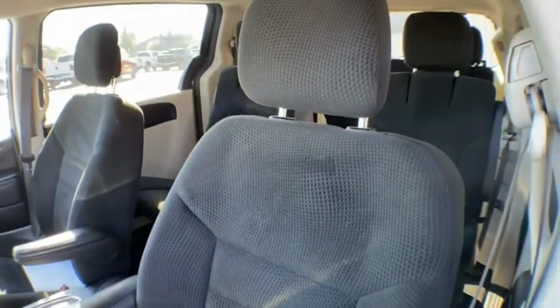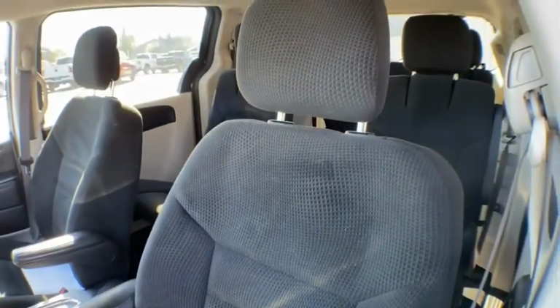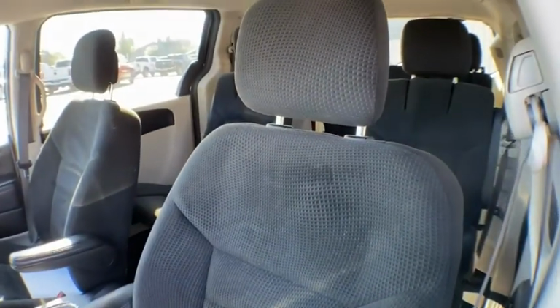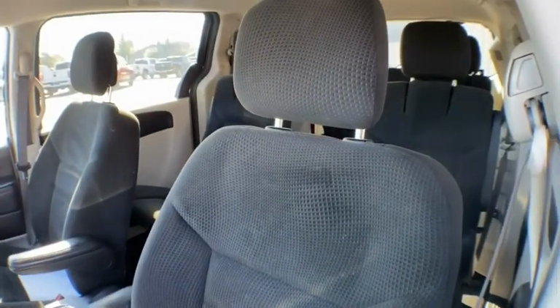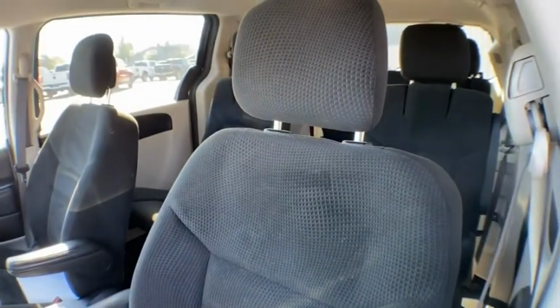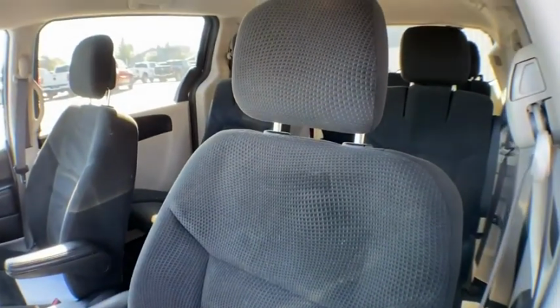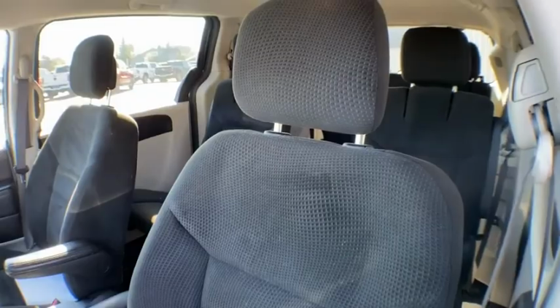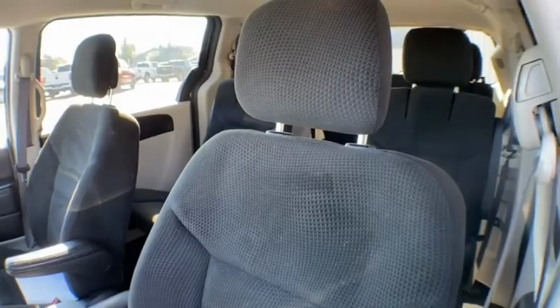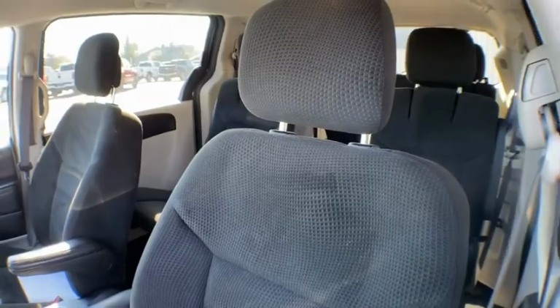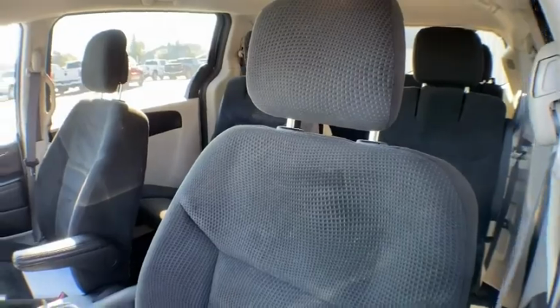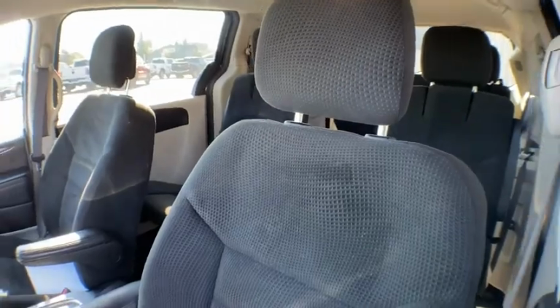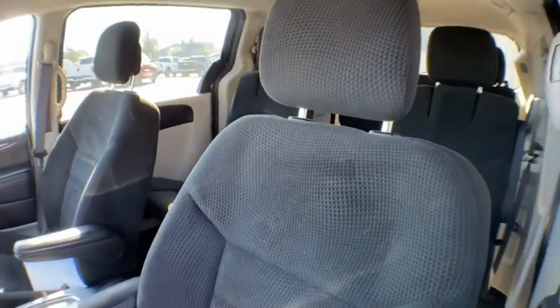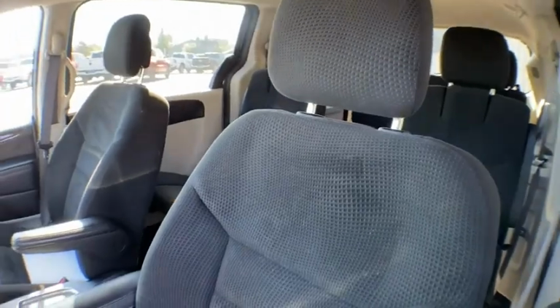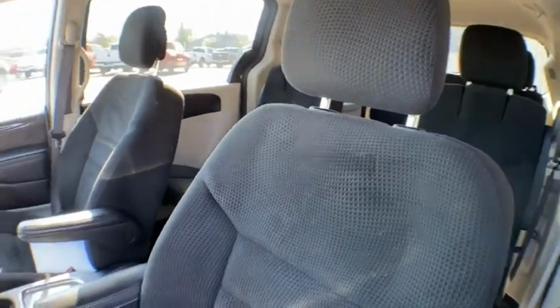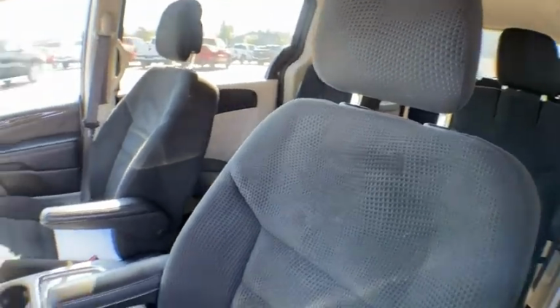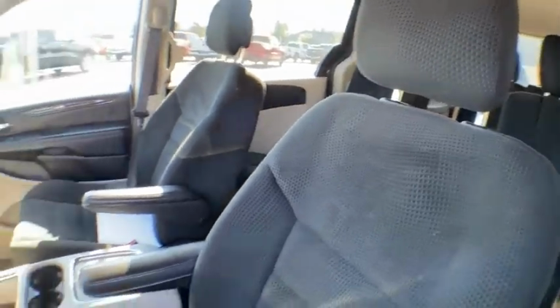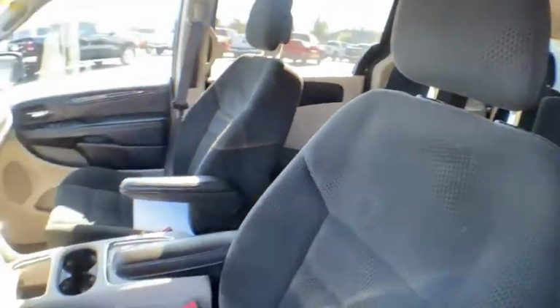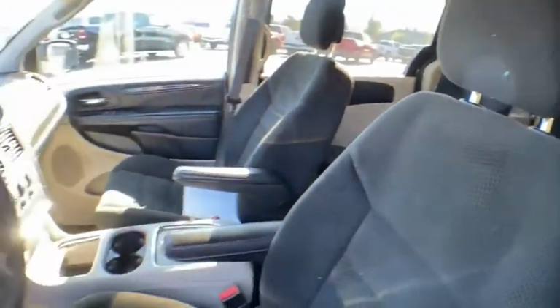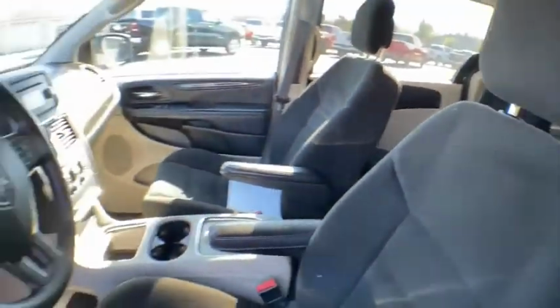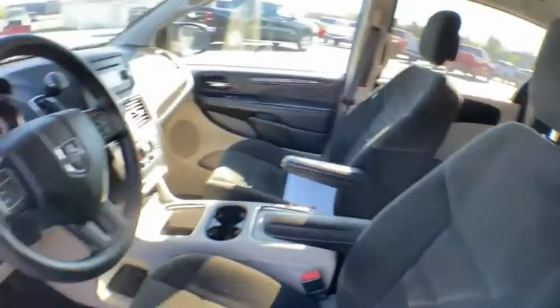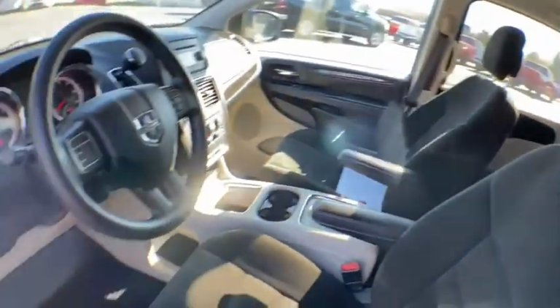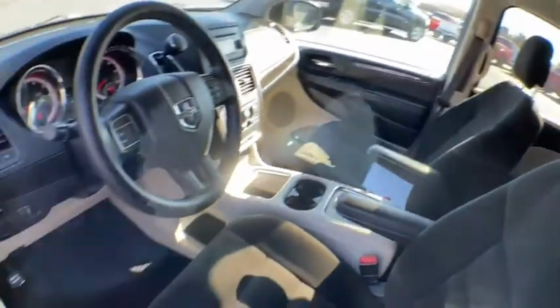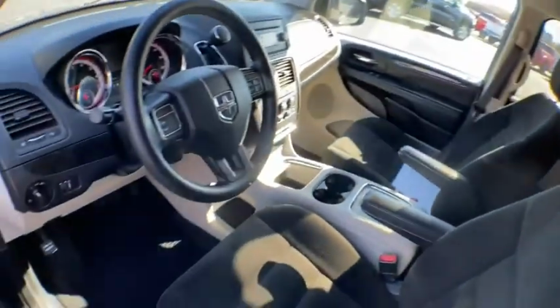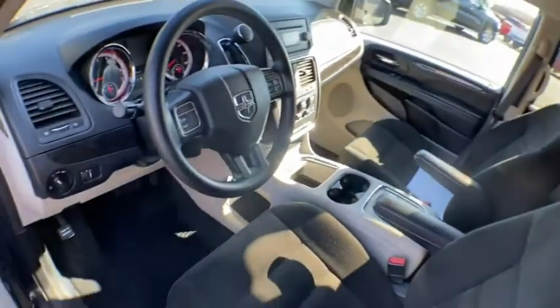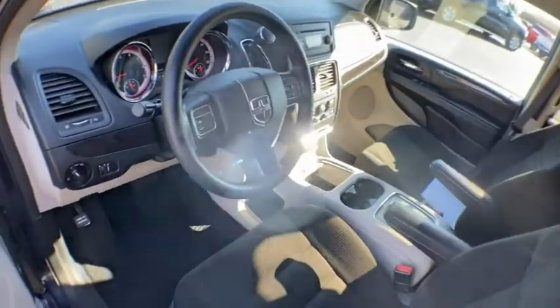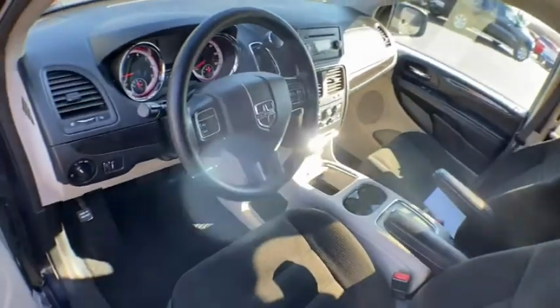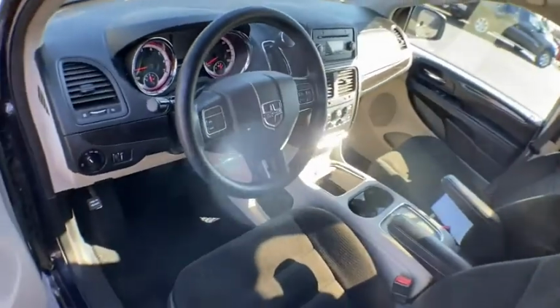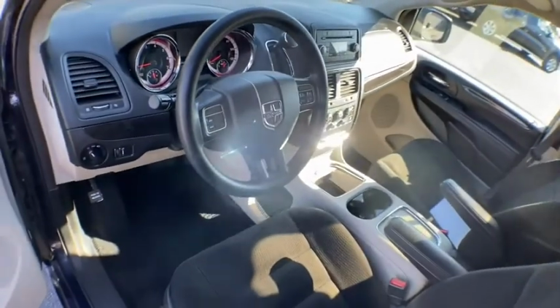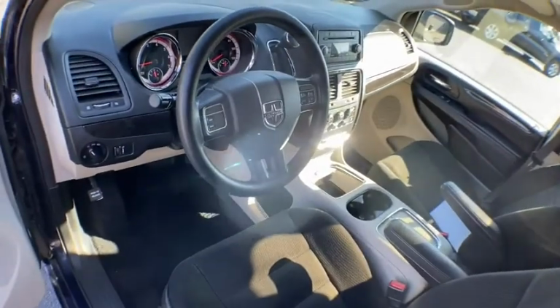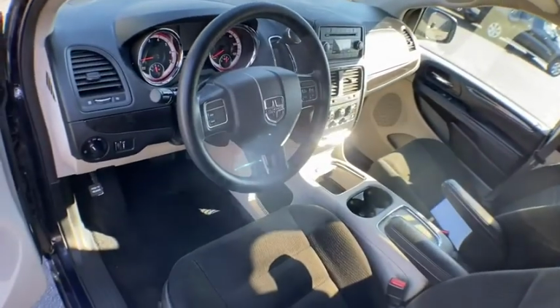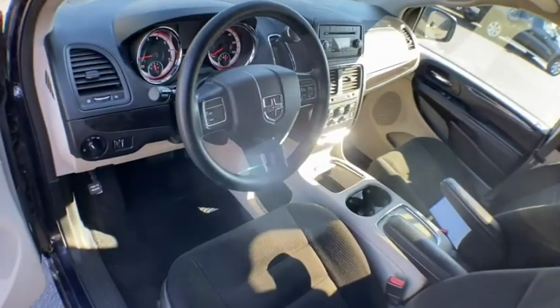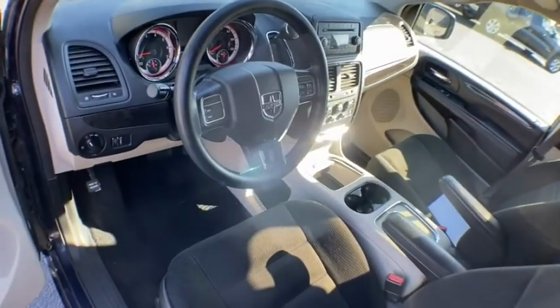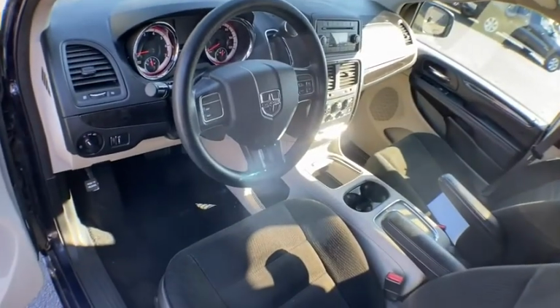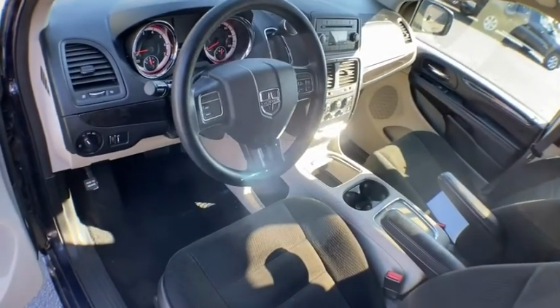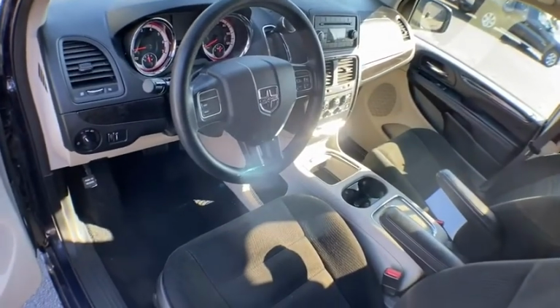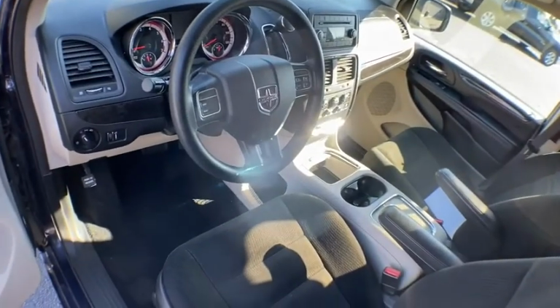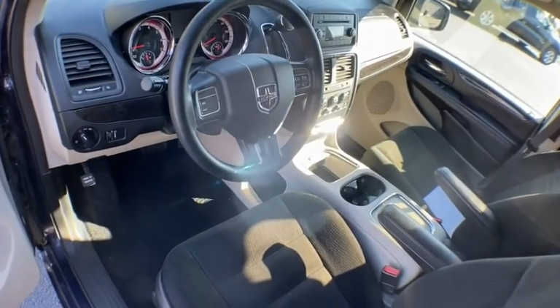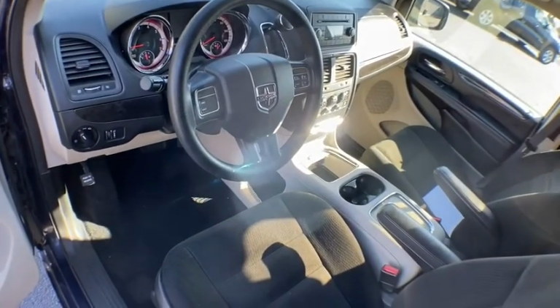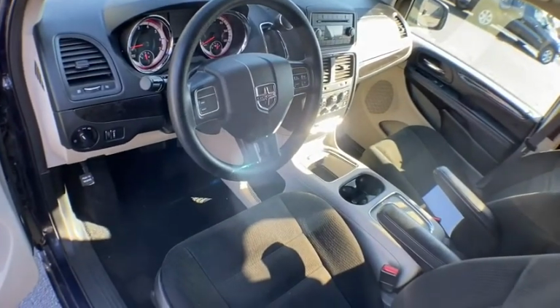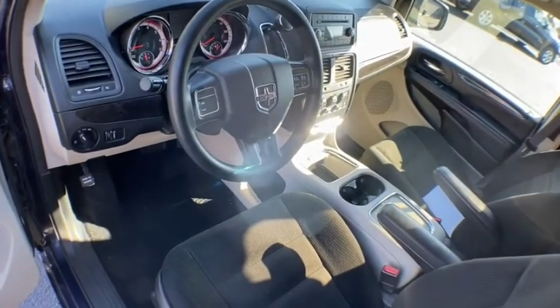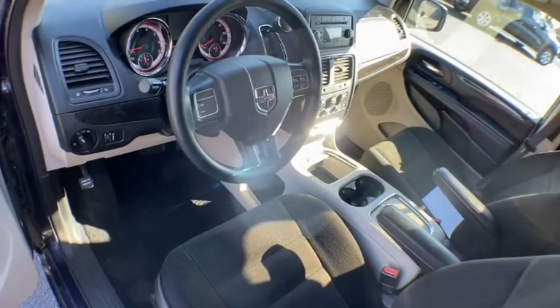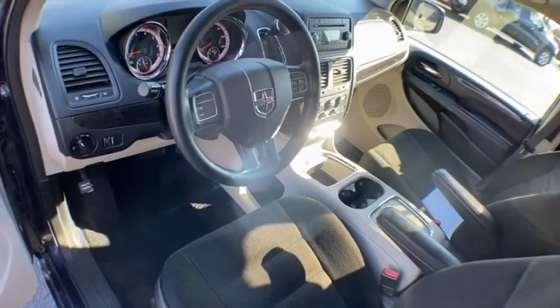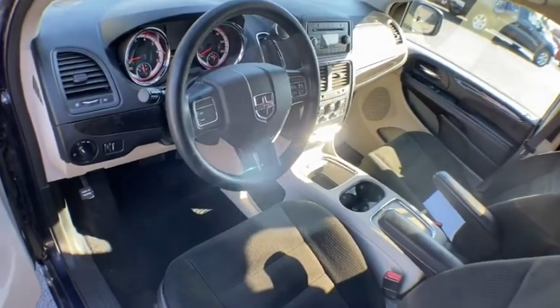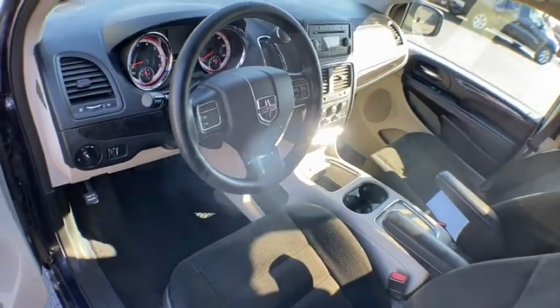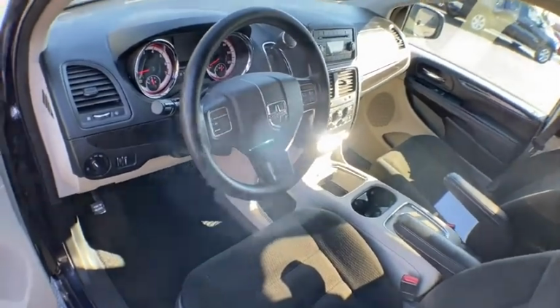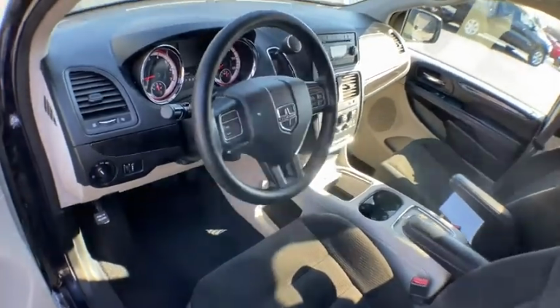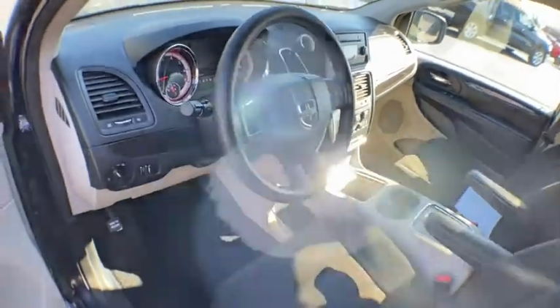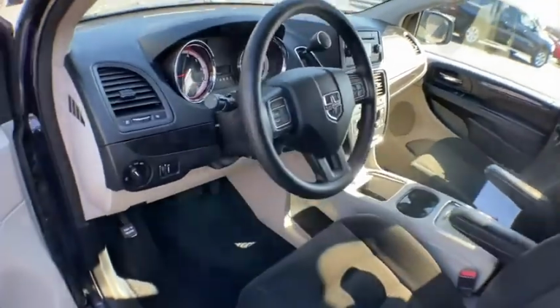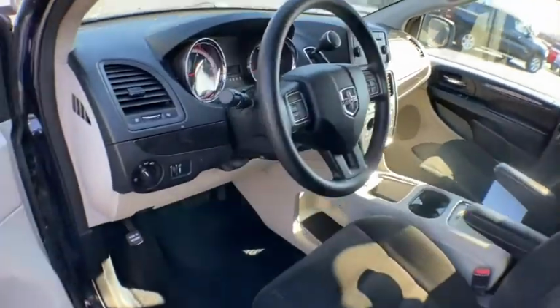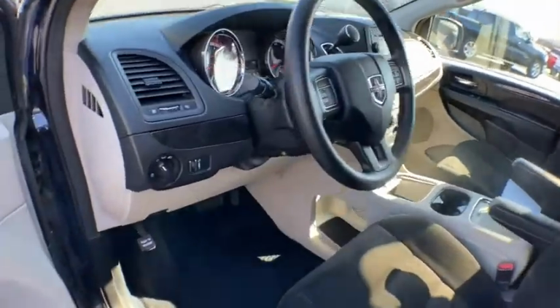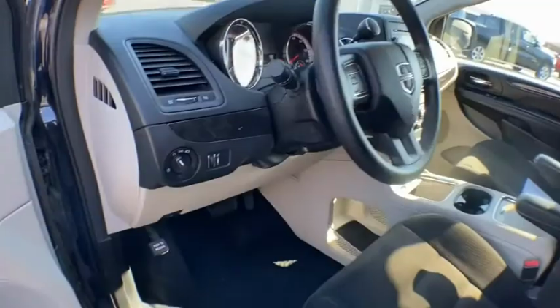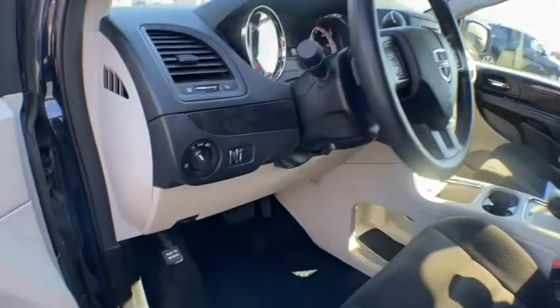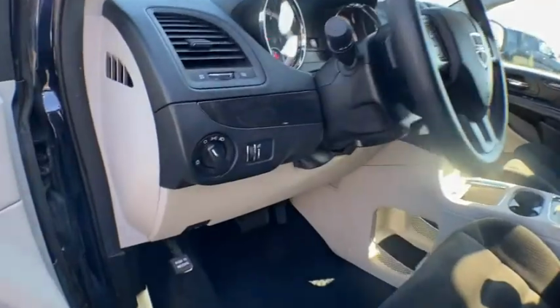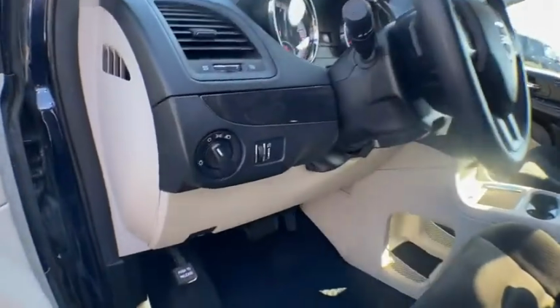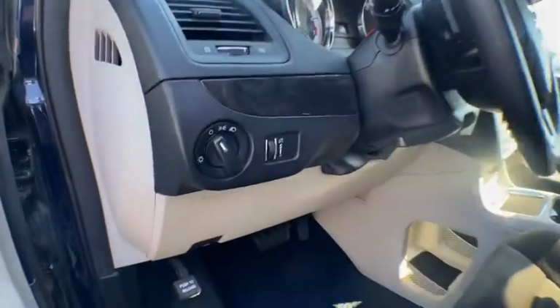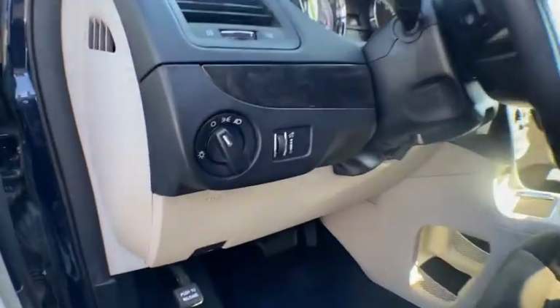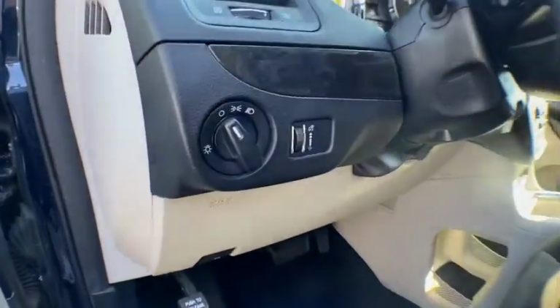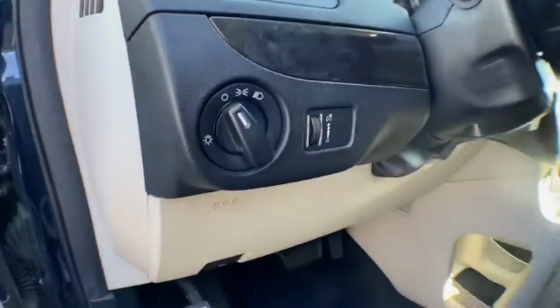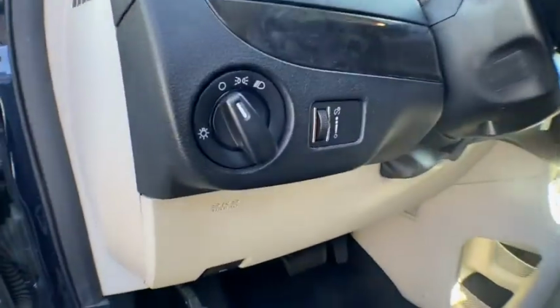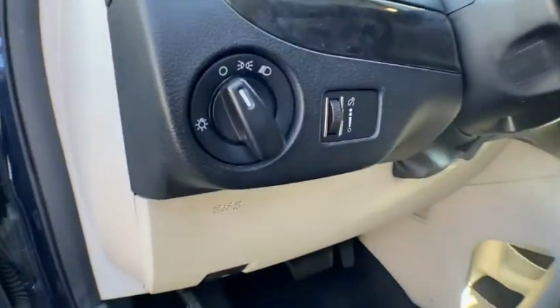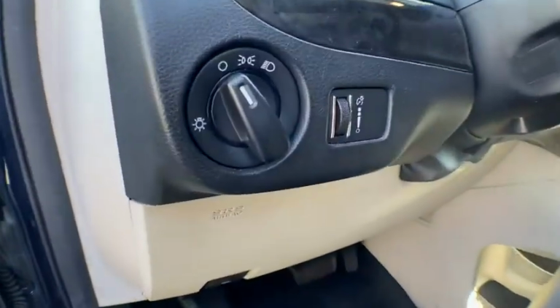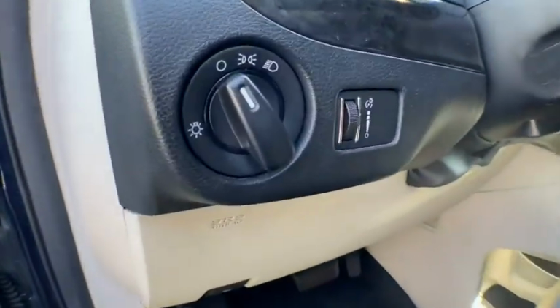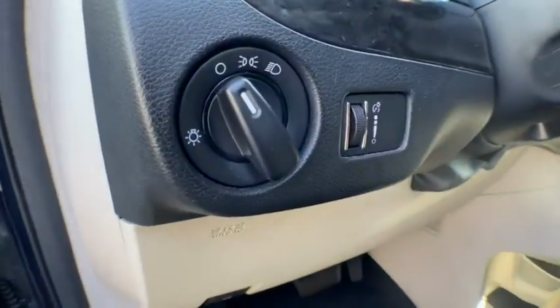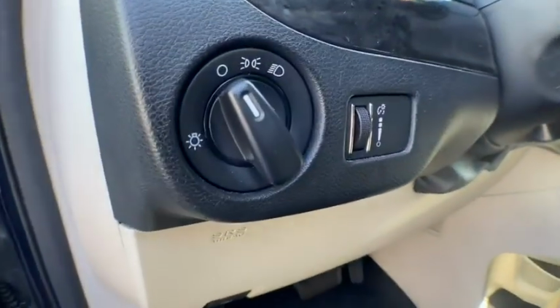CD player, MP3 player, power door locks. Is love at first sight really possible? Let us know when you stop in.